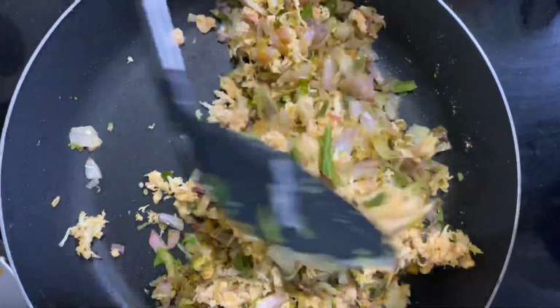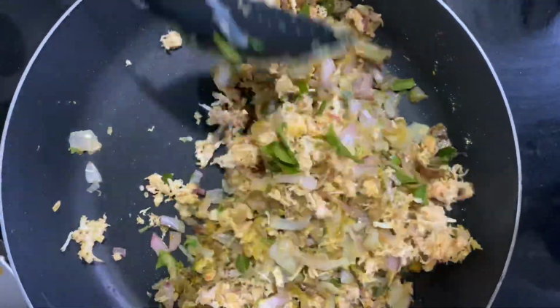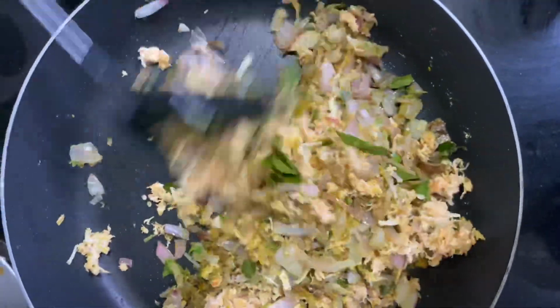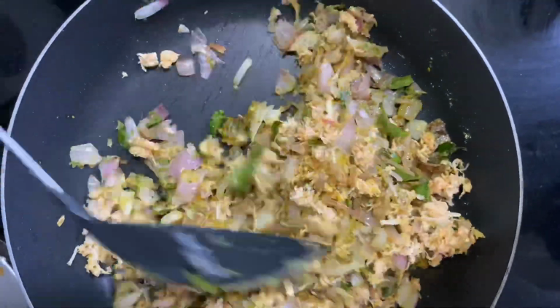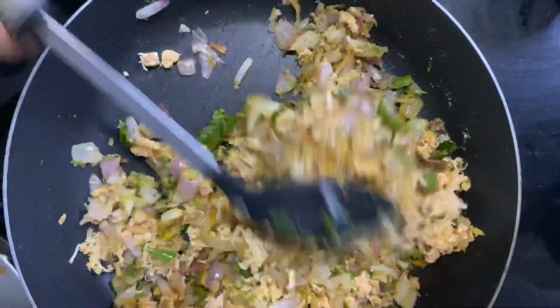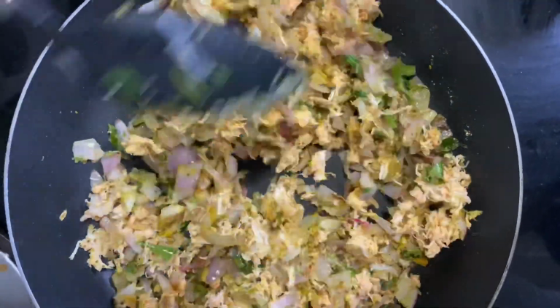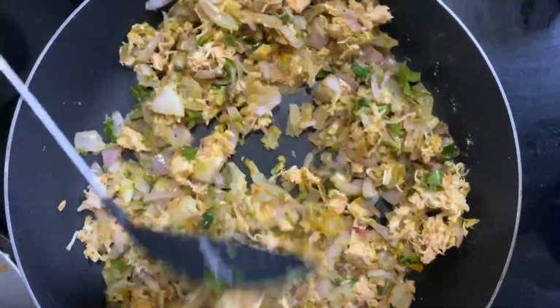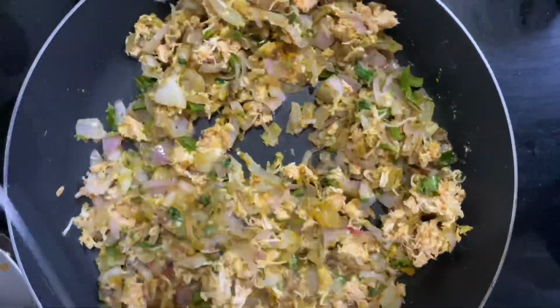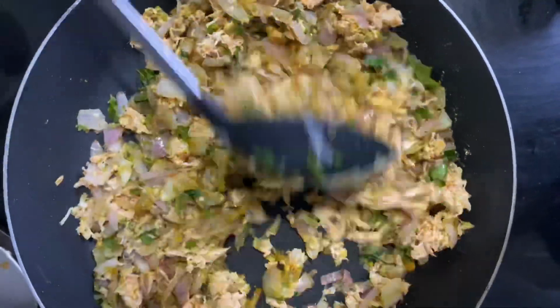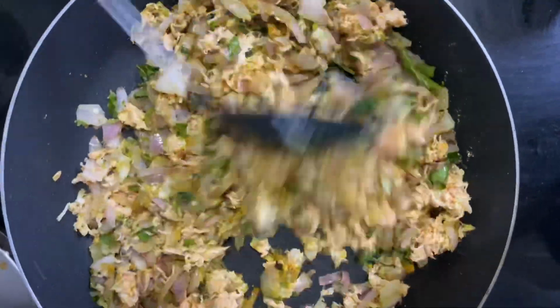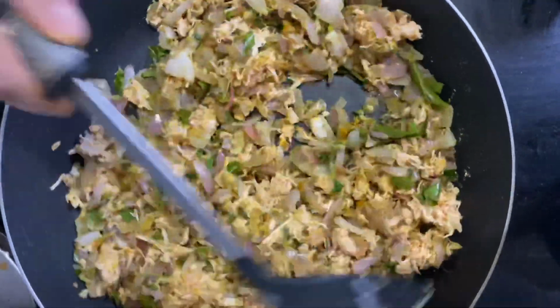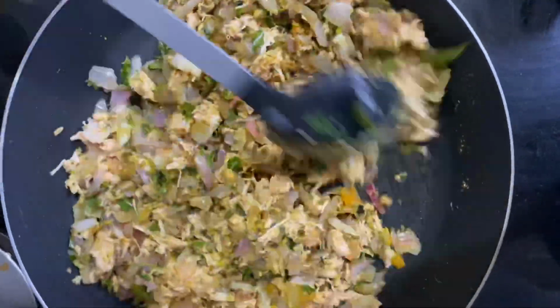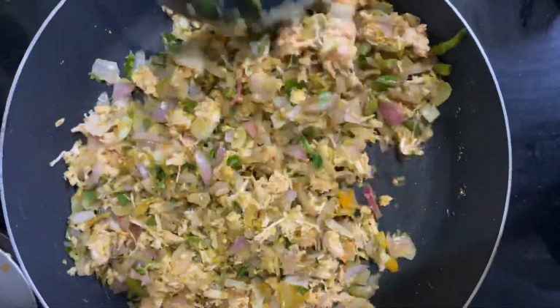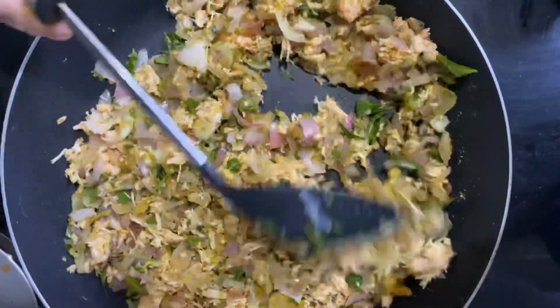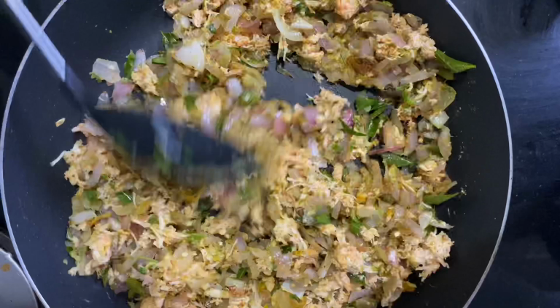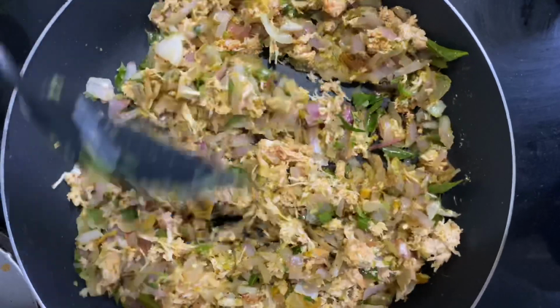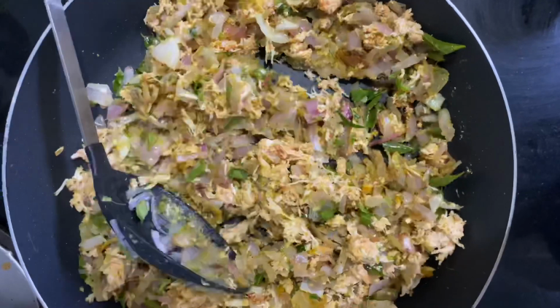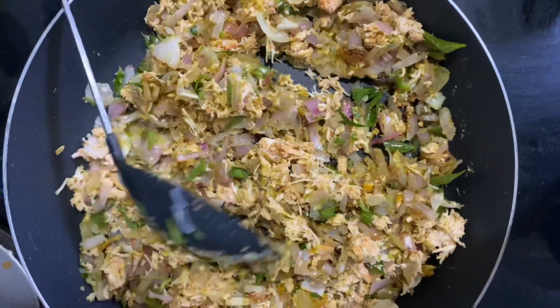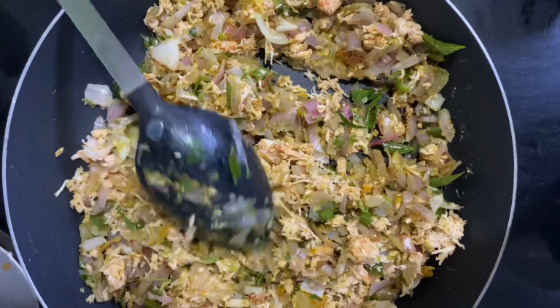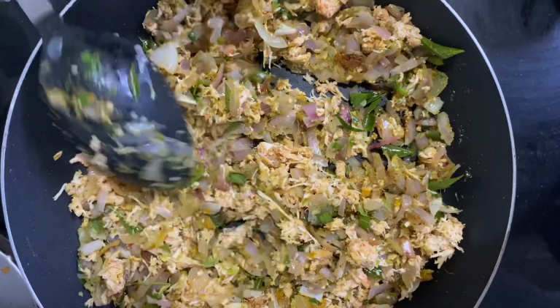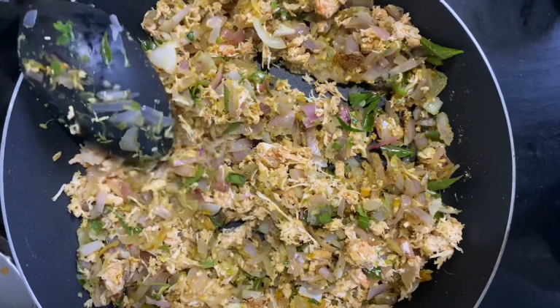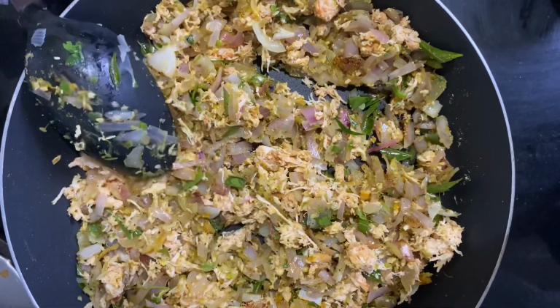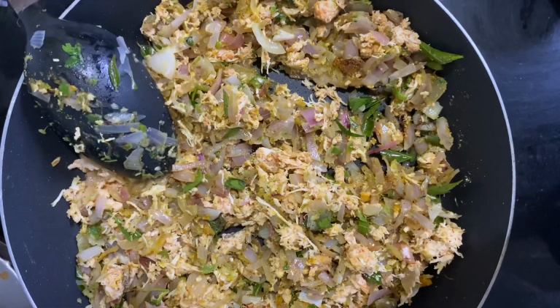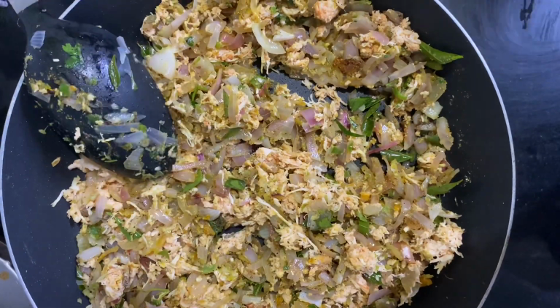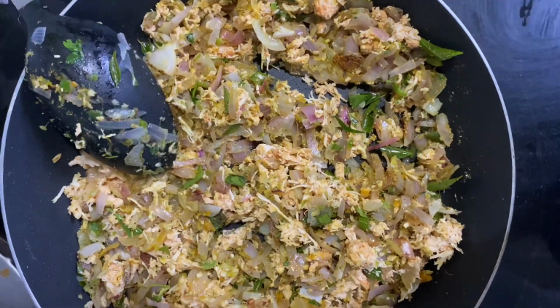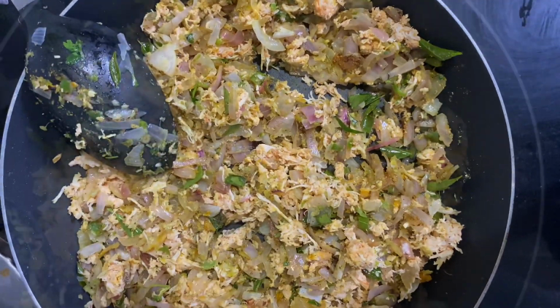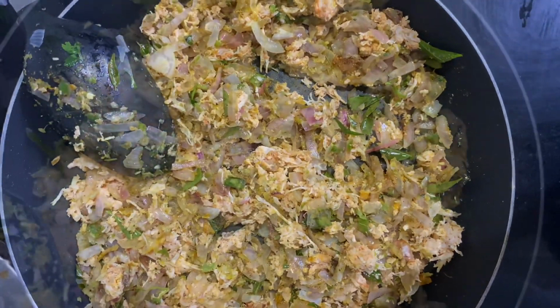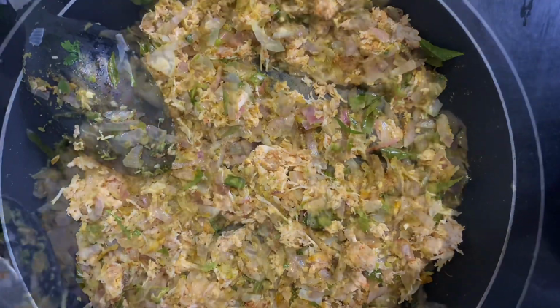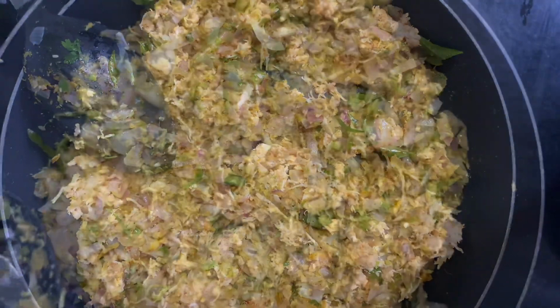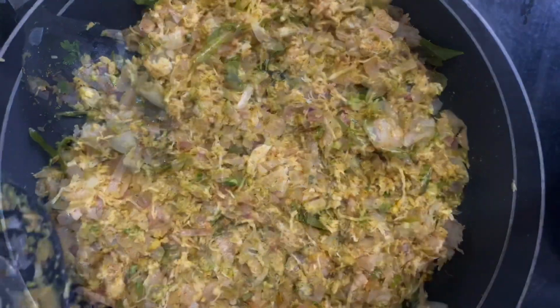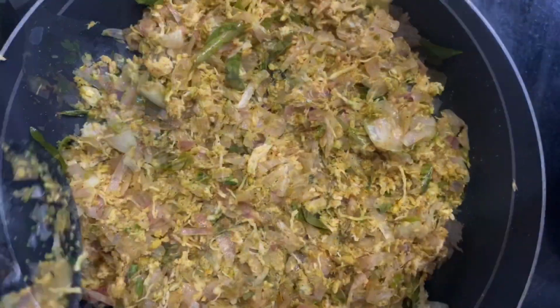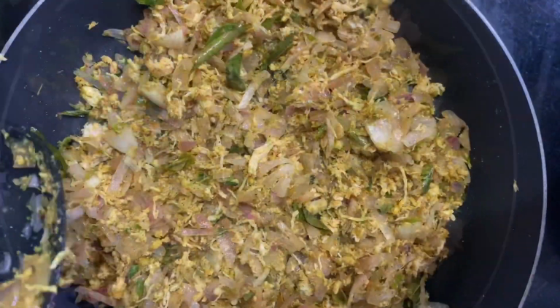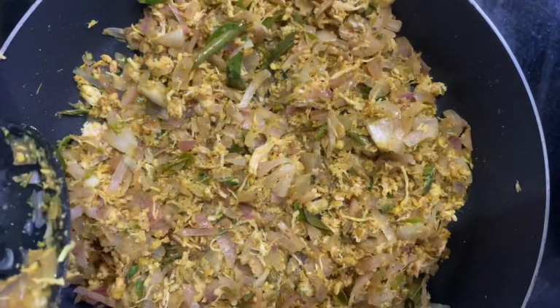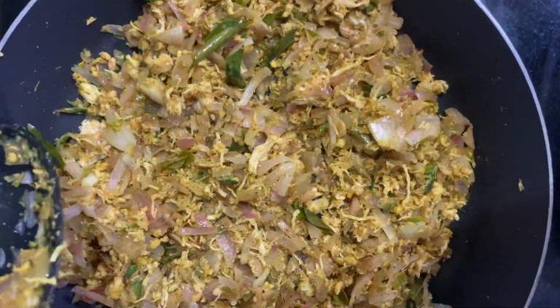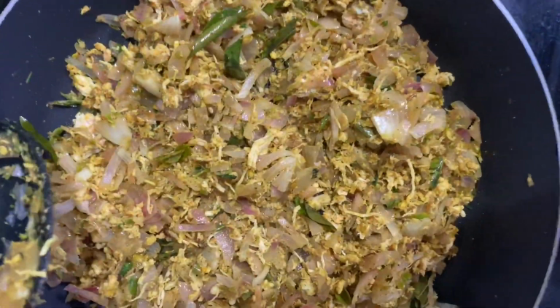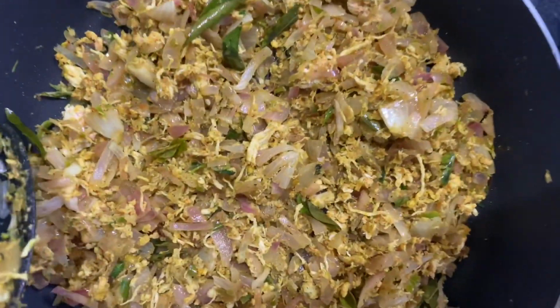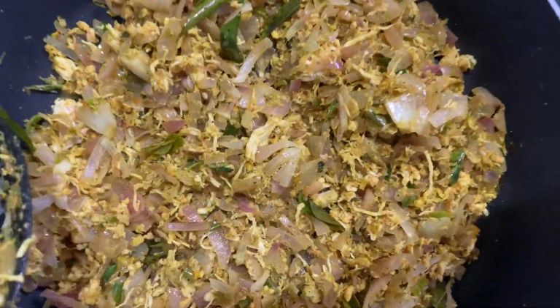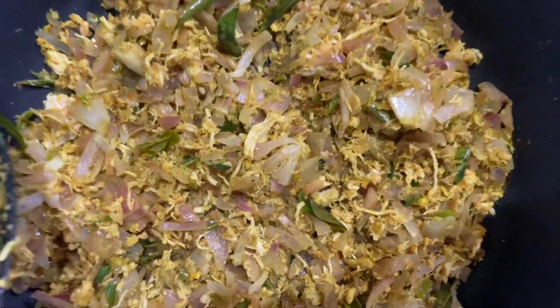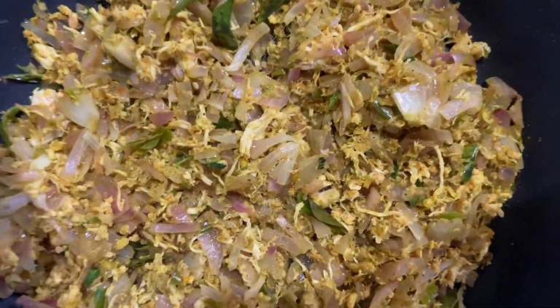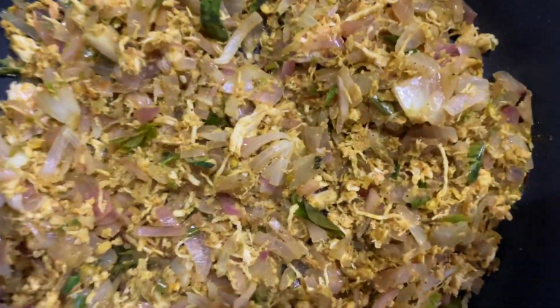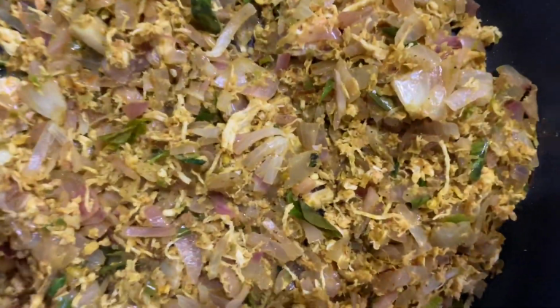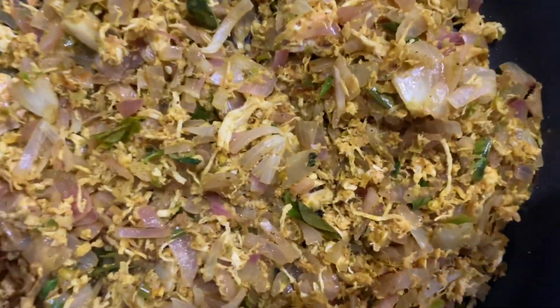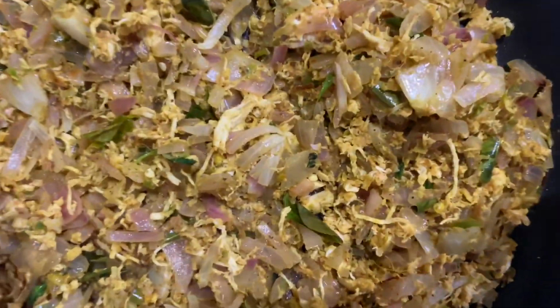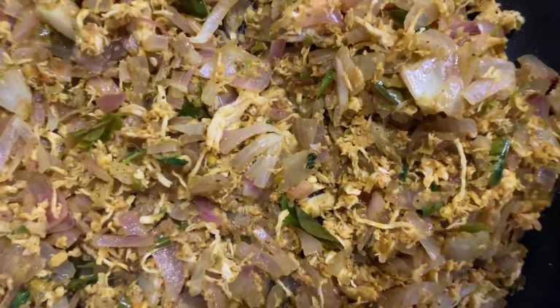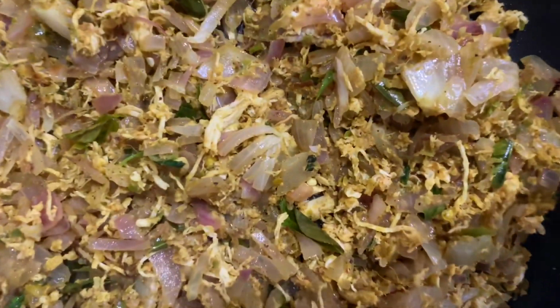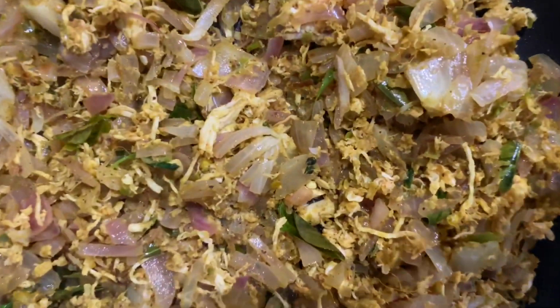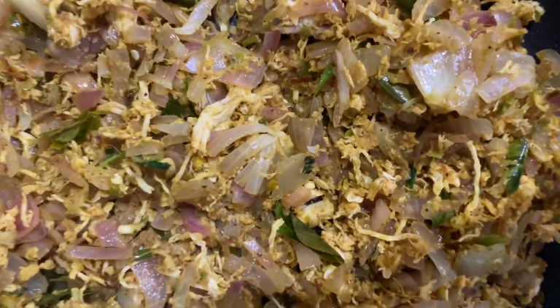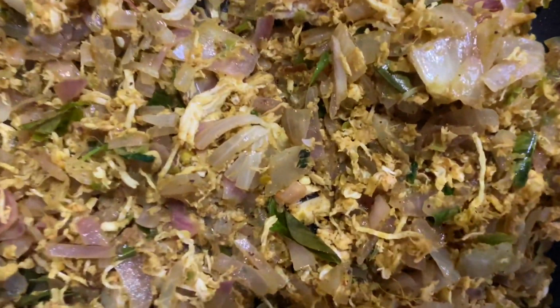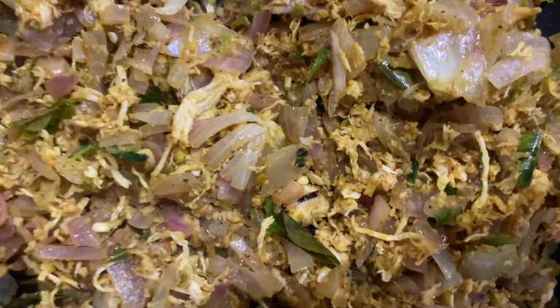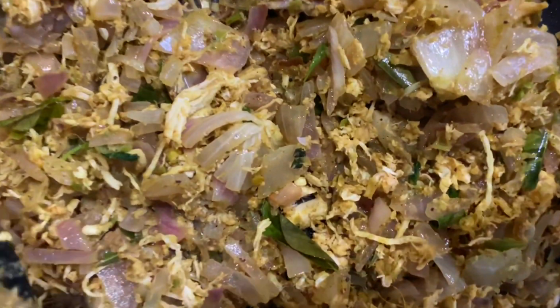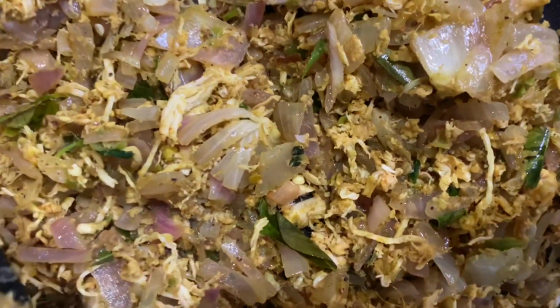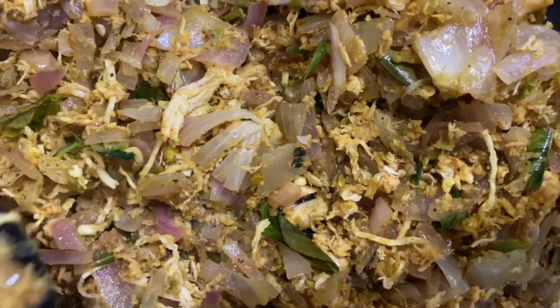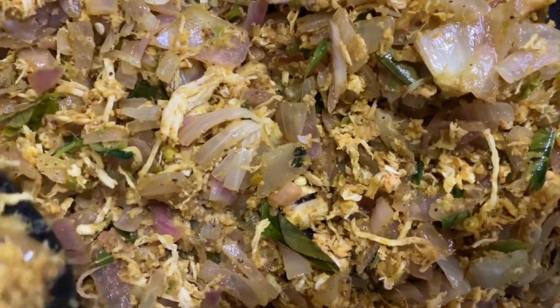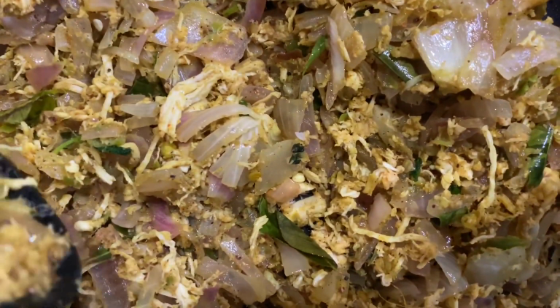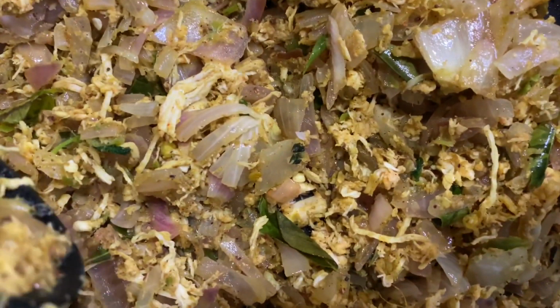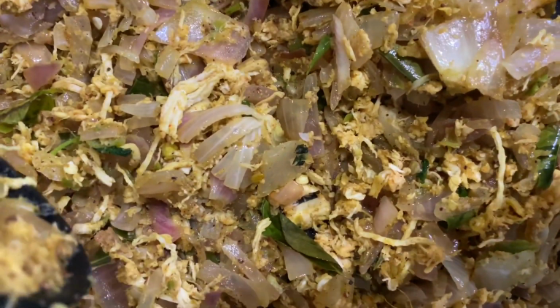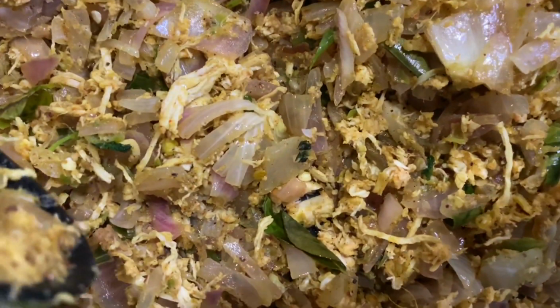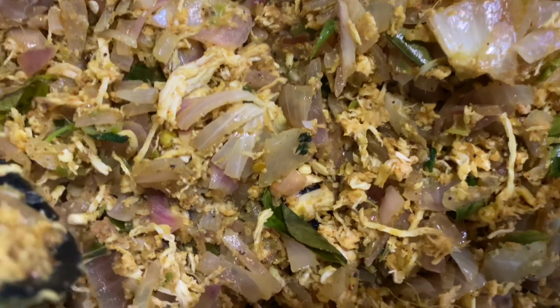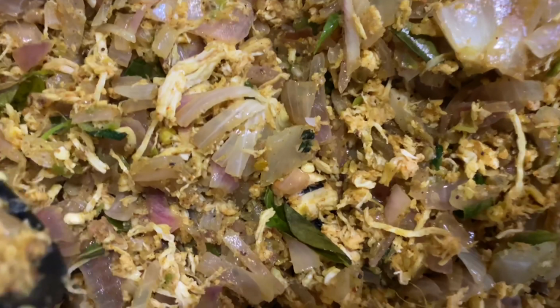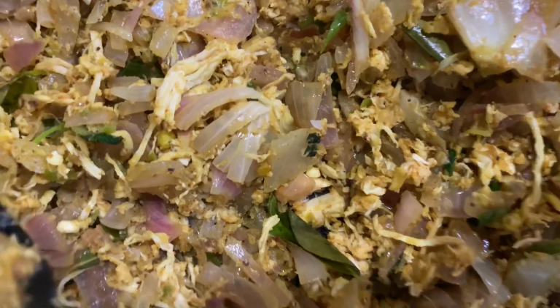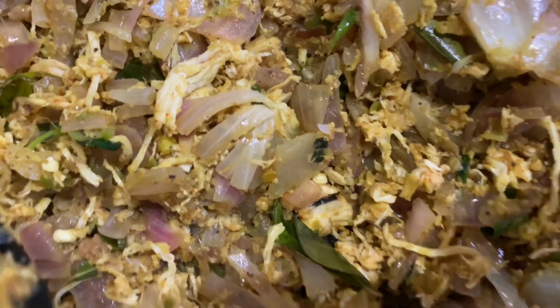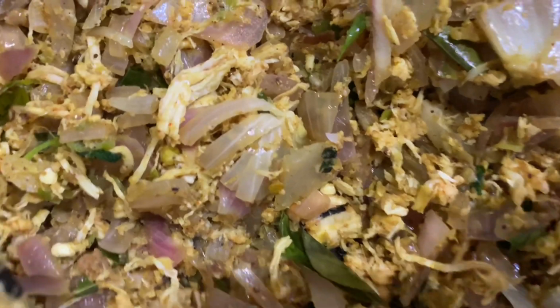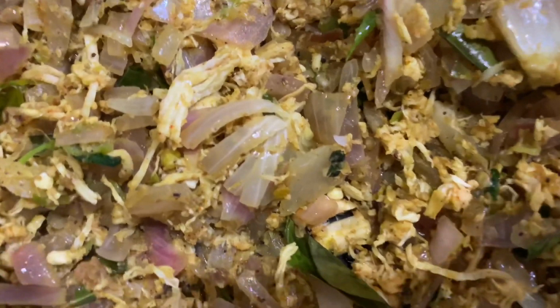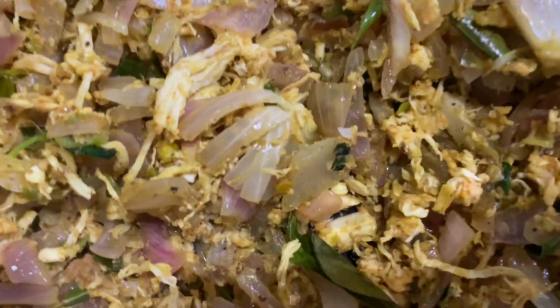We have a lot of snacks — chatti patty, chicken samosa, chicken sandwich, and more.